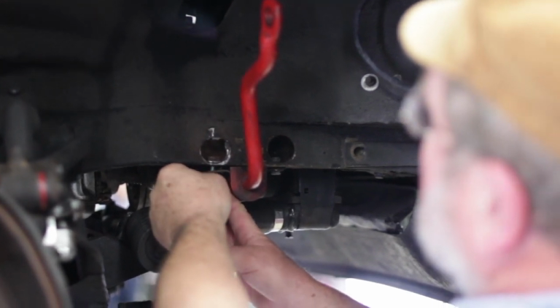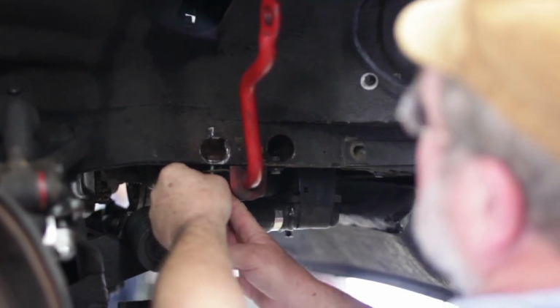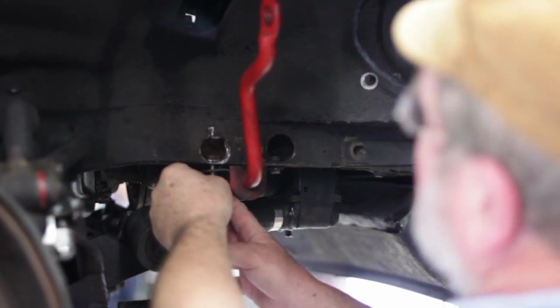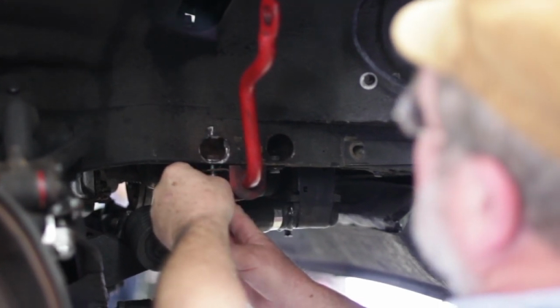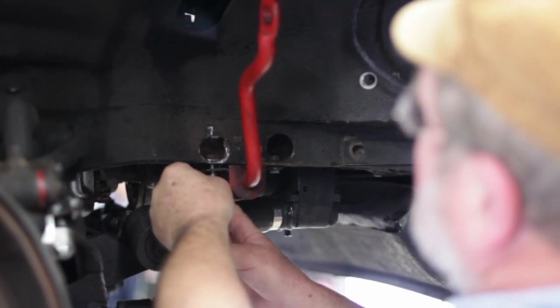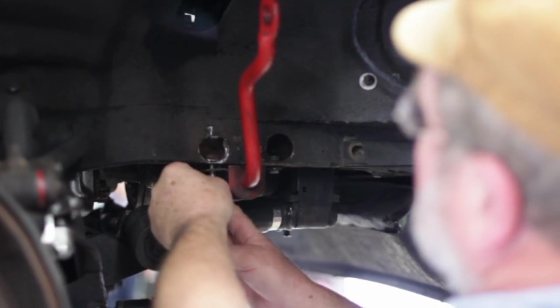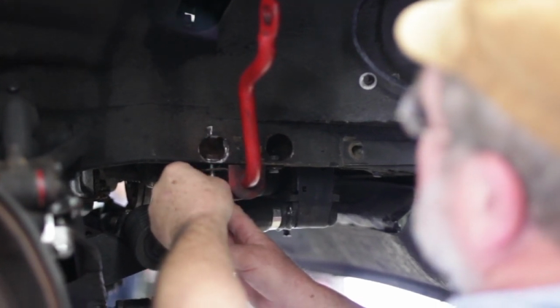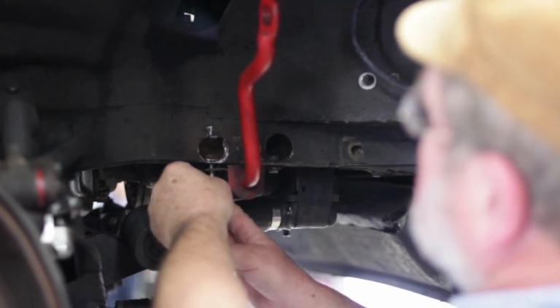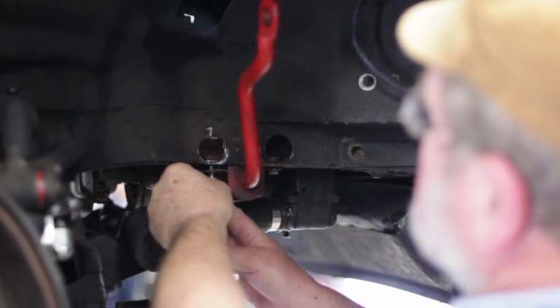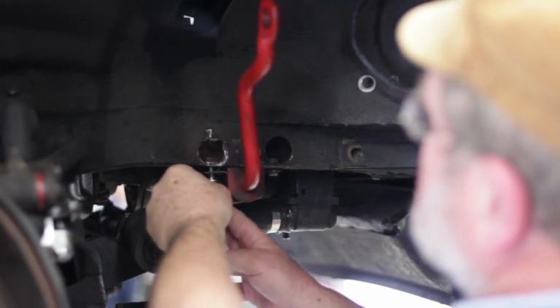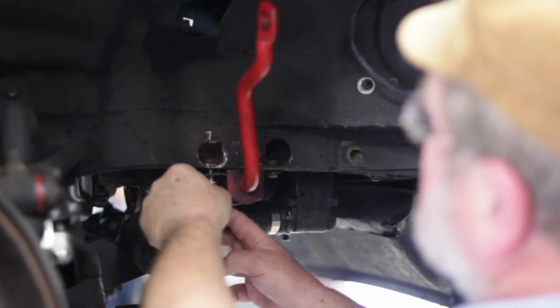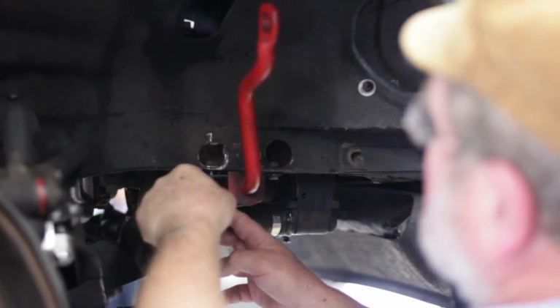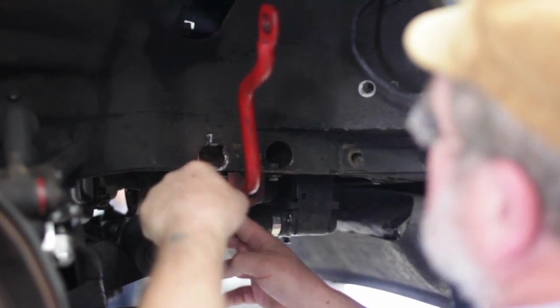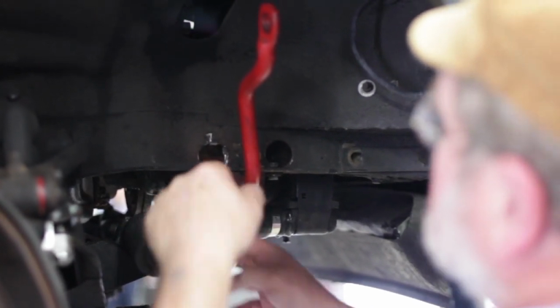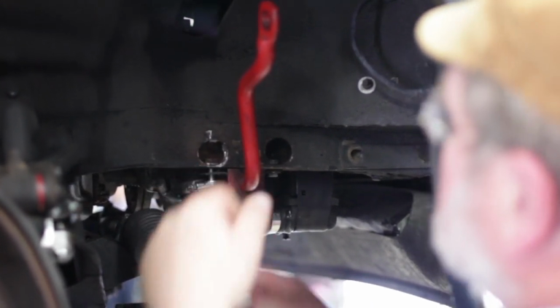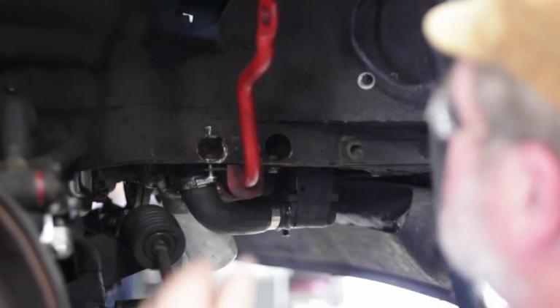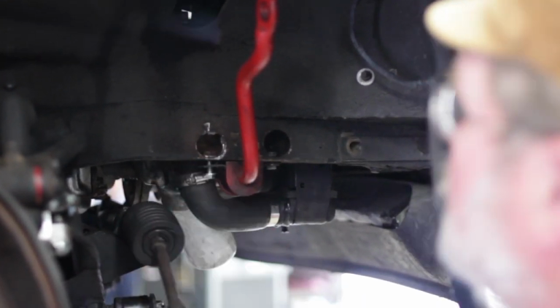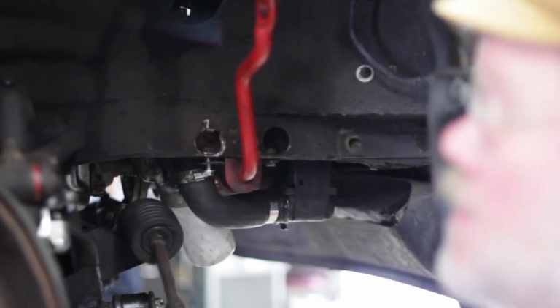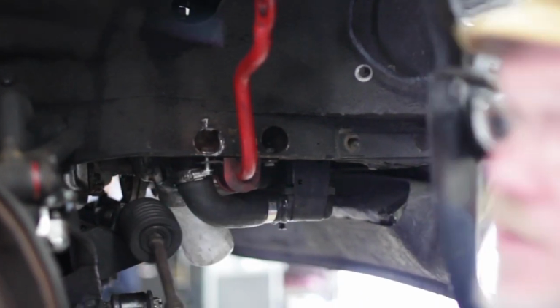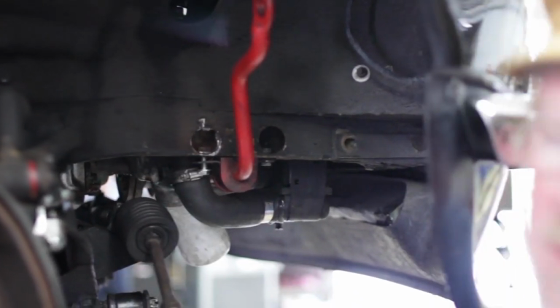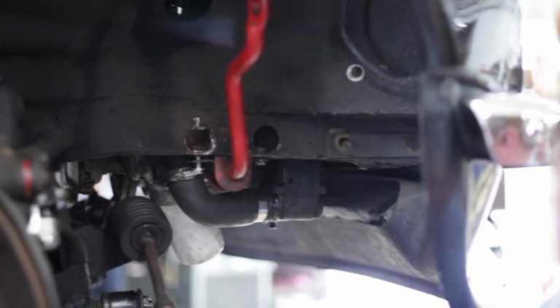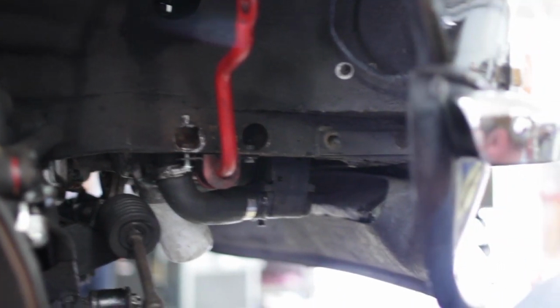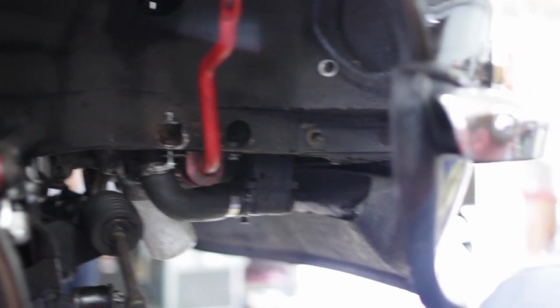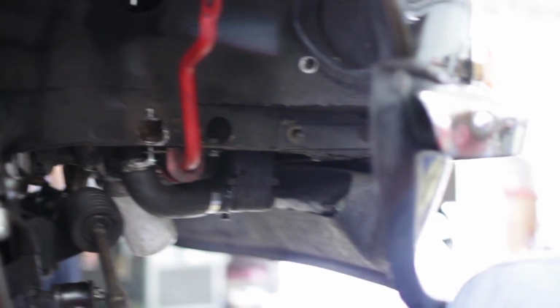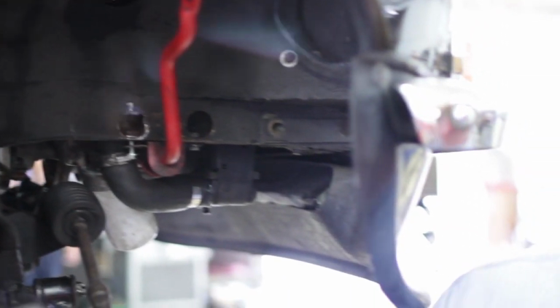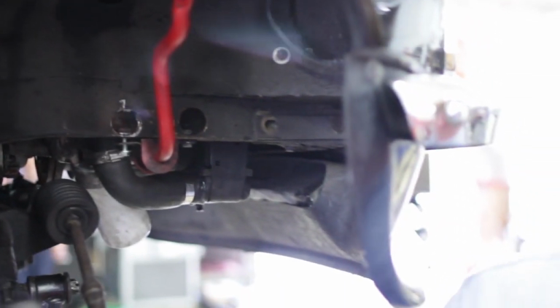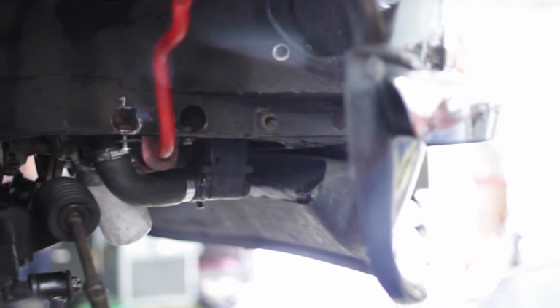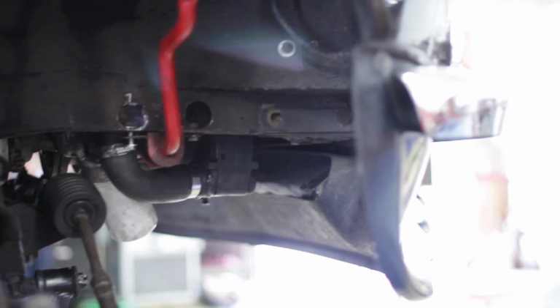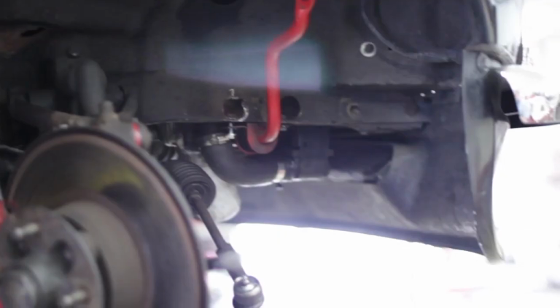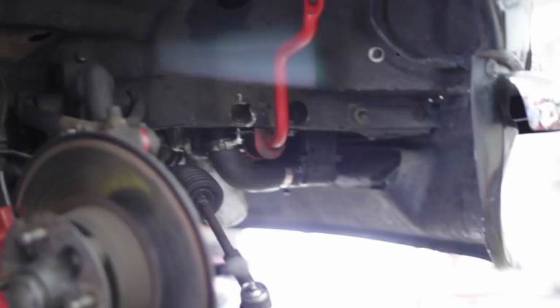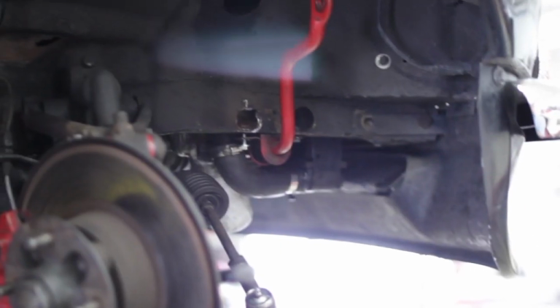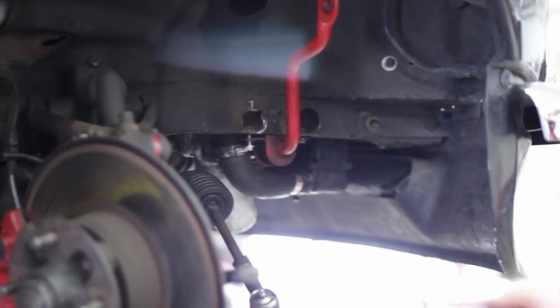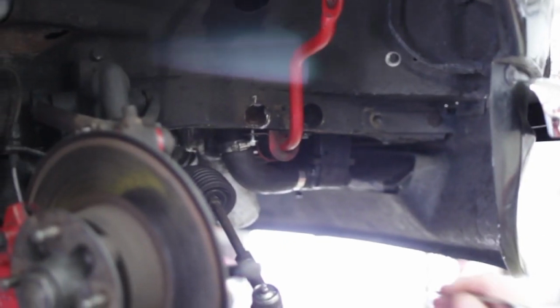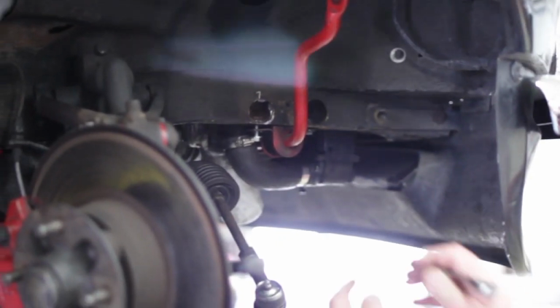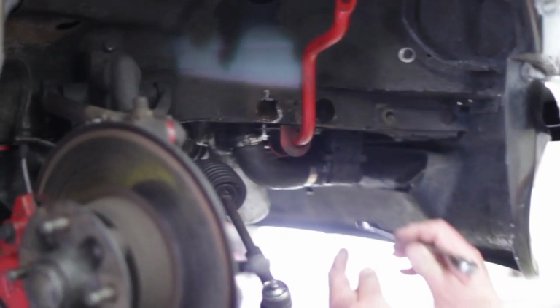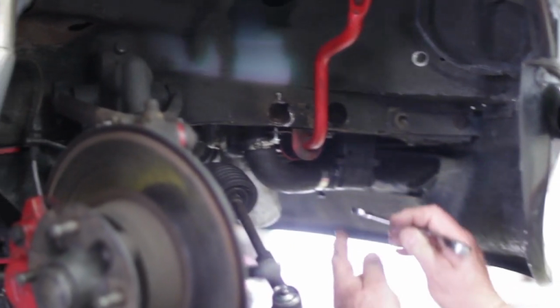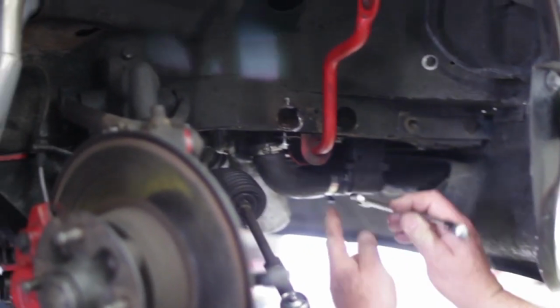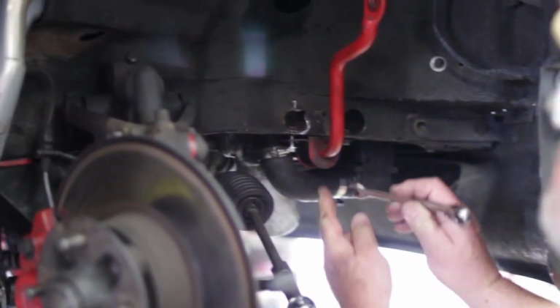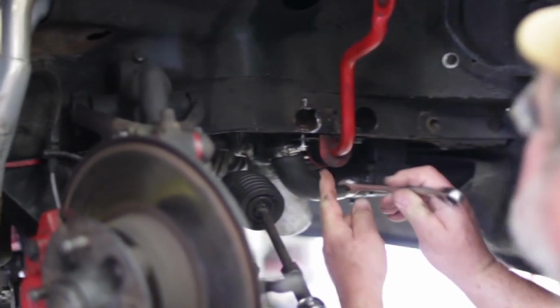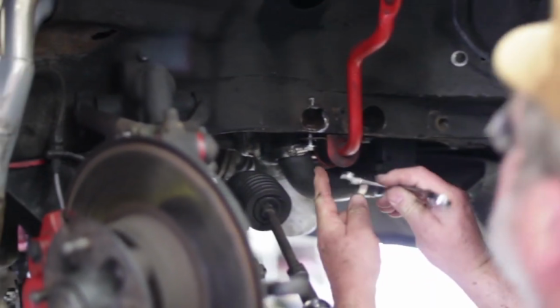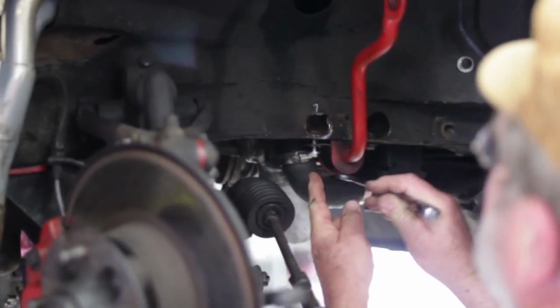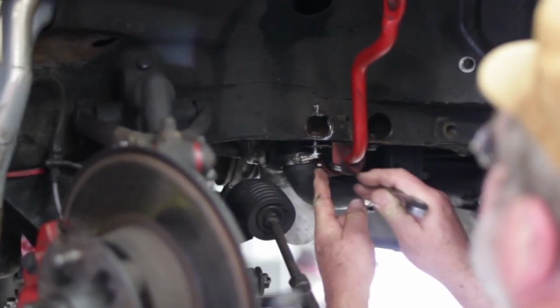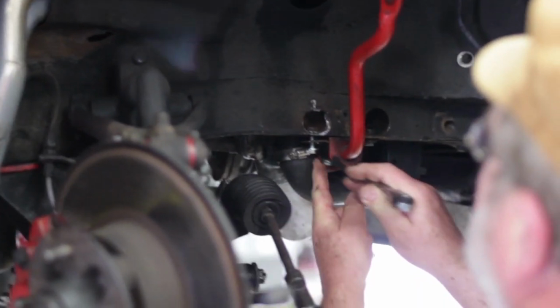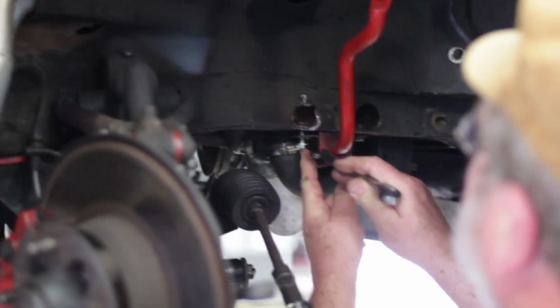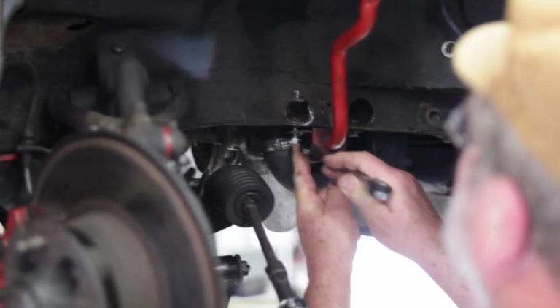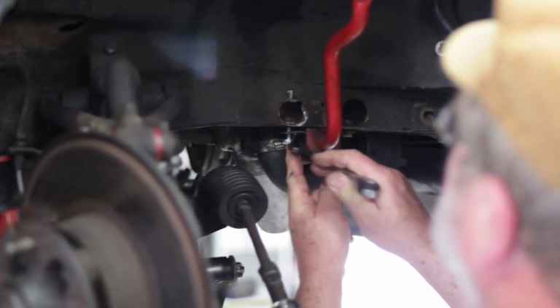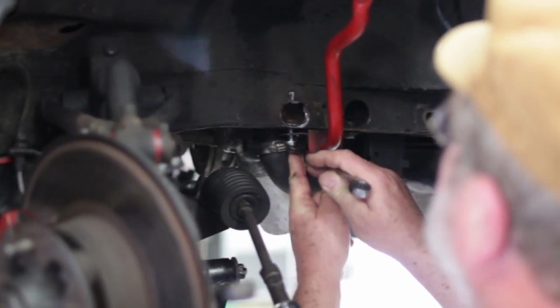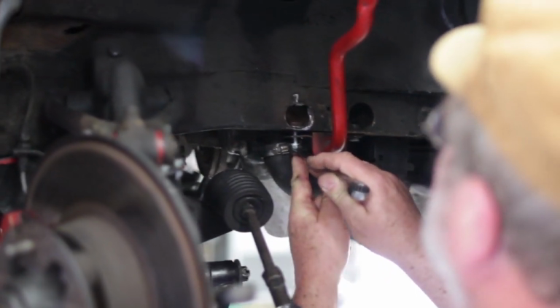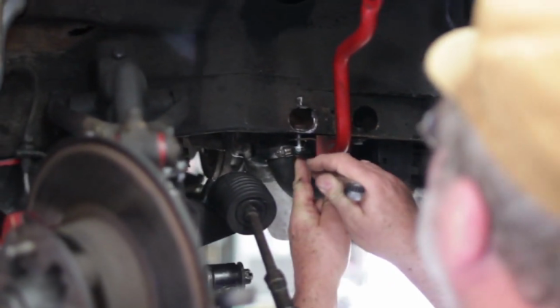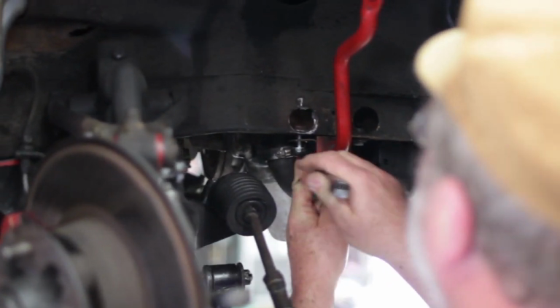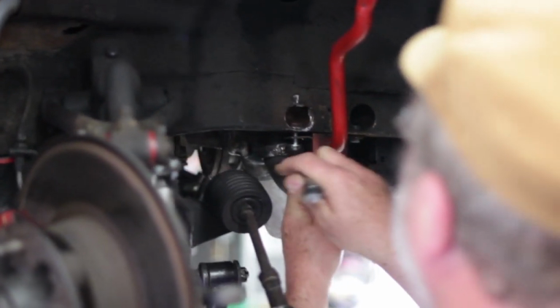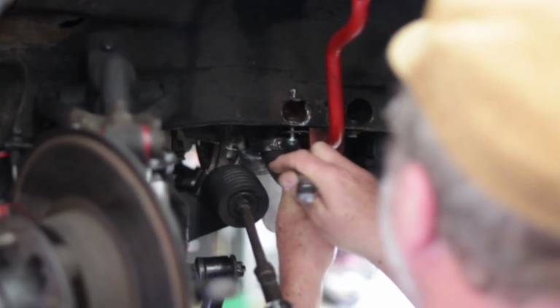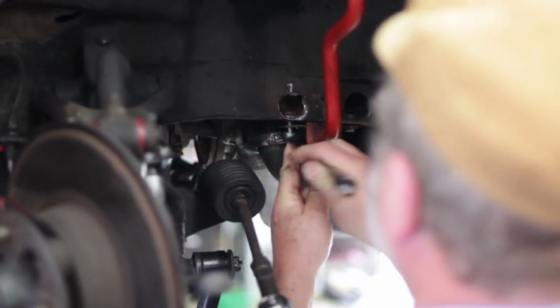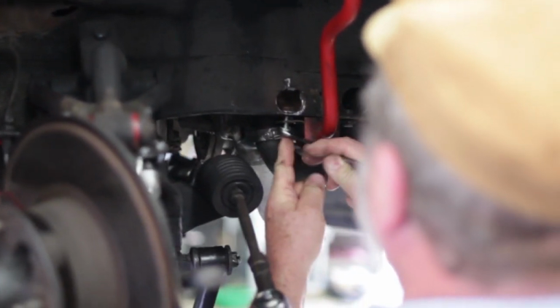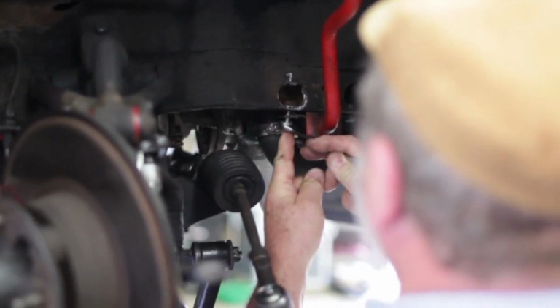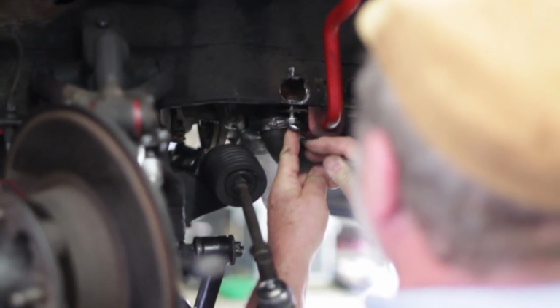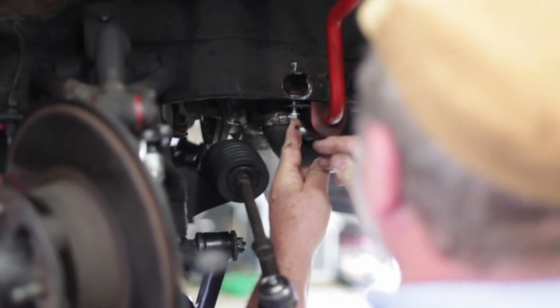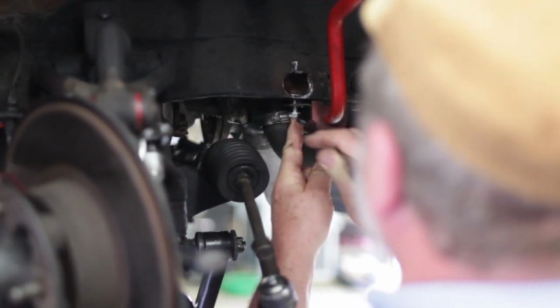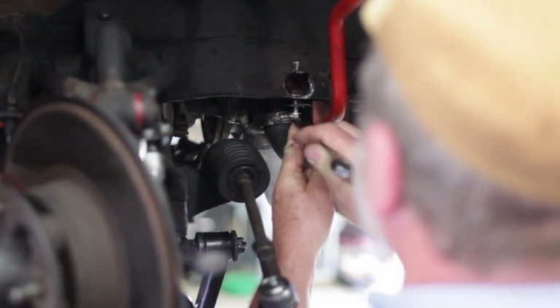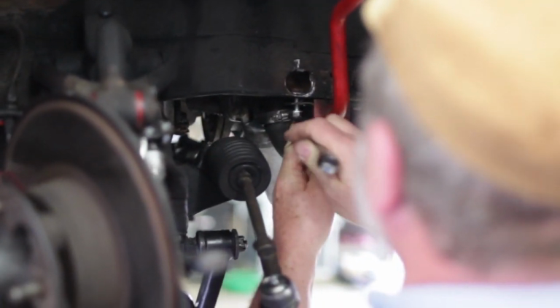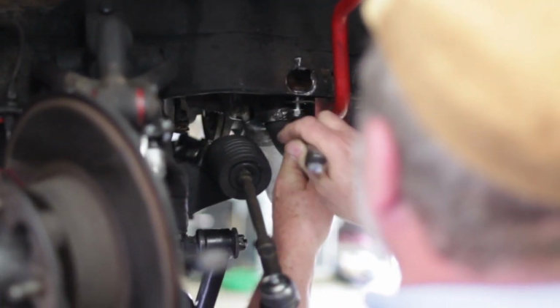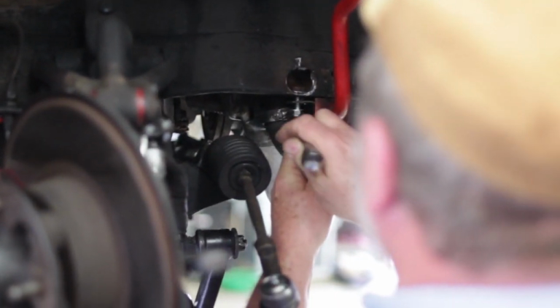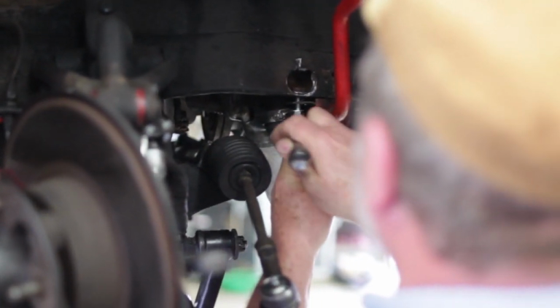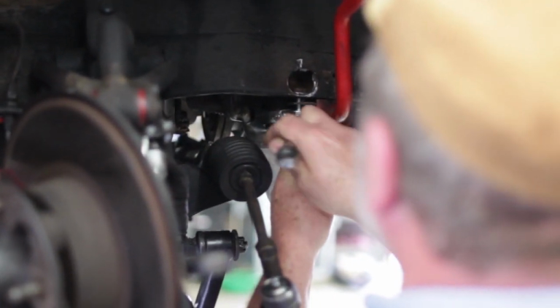I'm going to slip away and grab a wrench, so we're going to see if we can get this bolt up into place here.